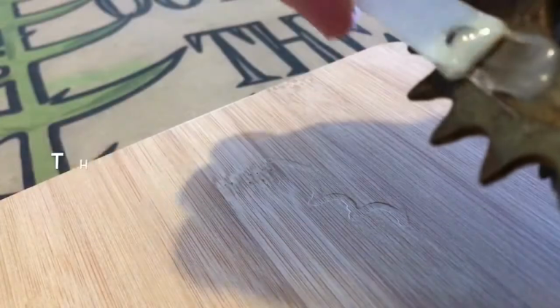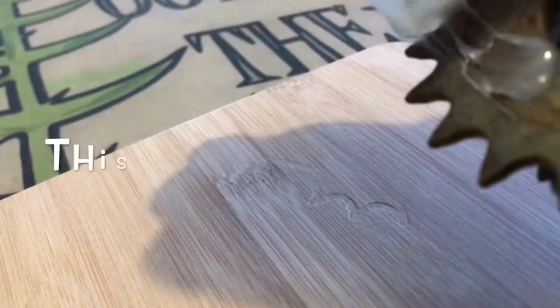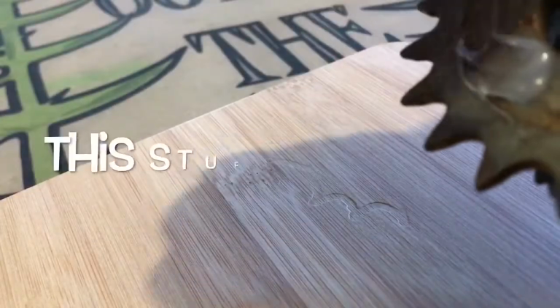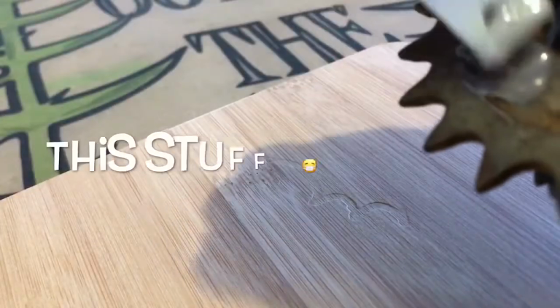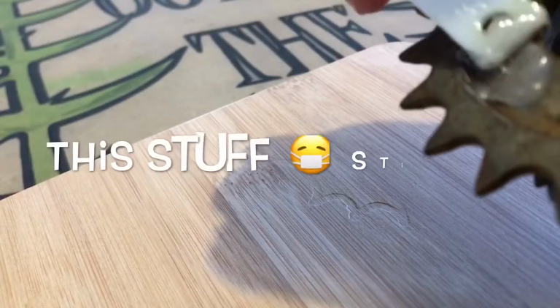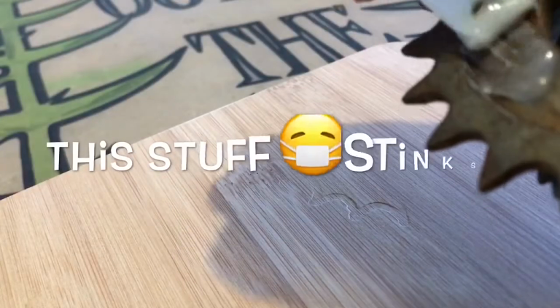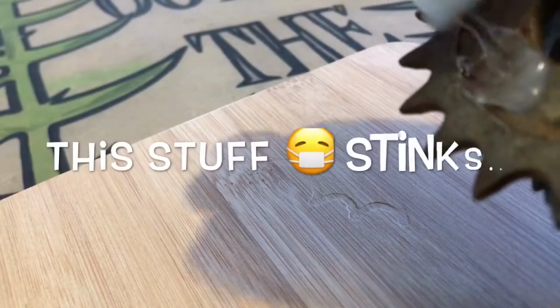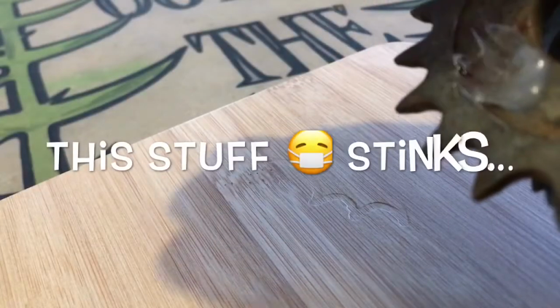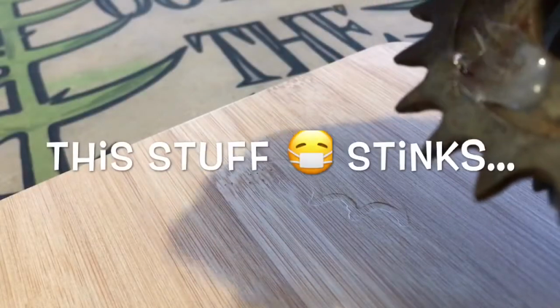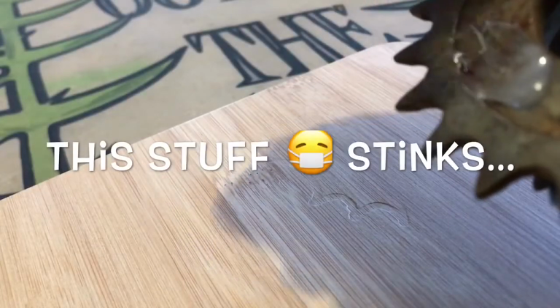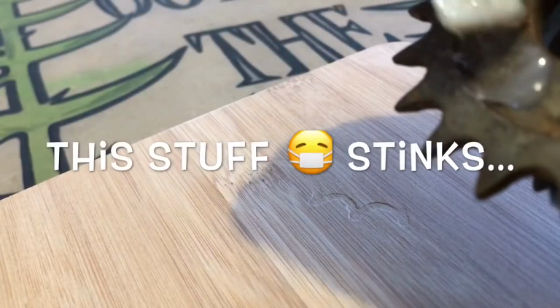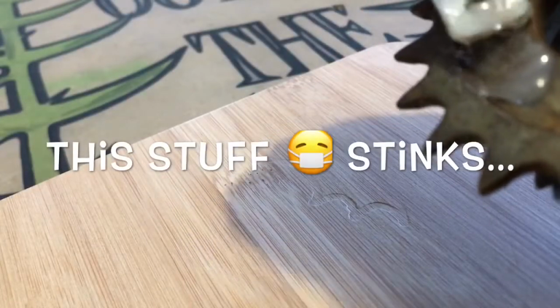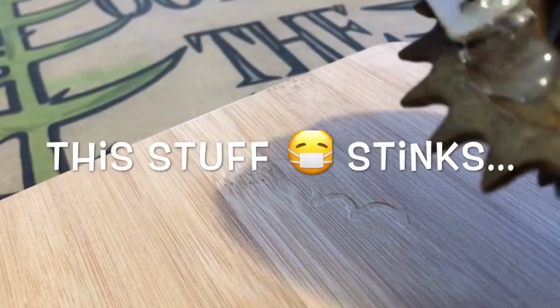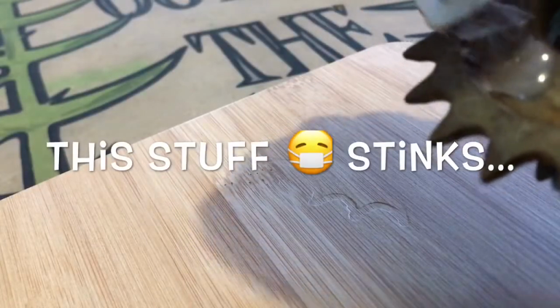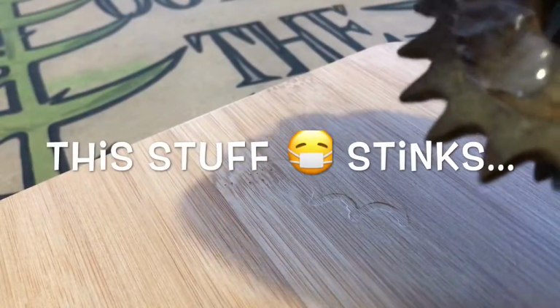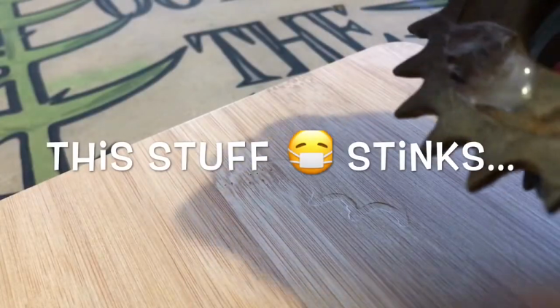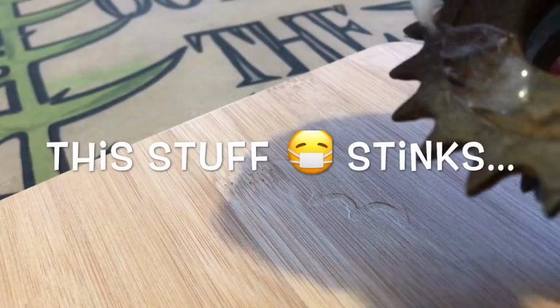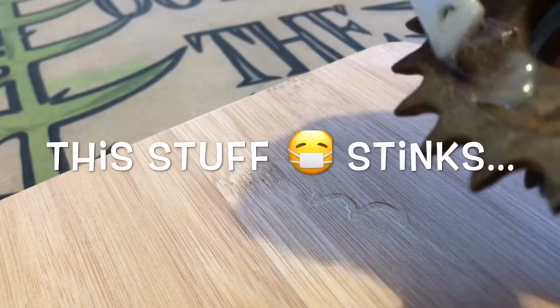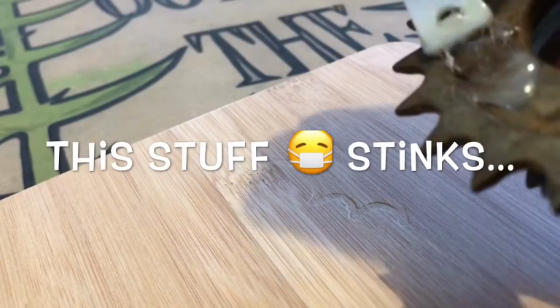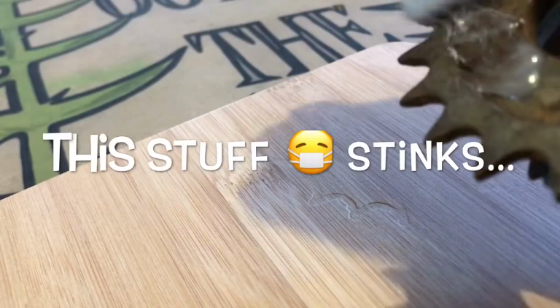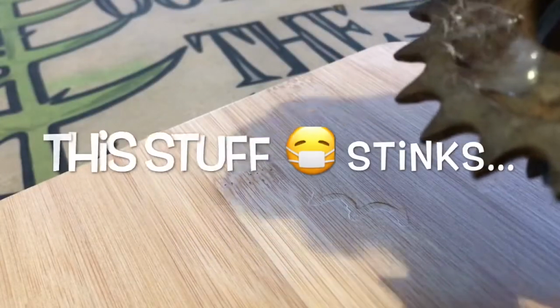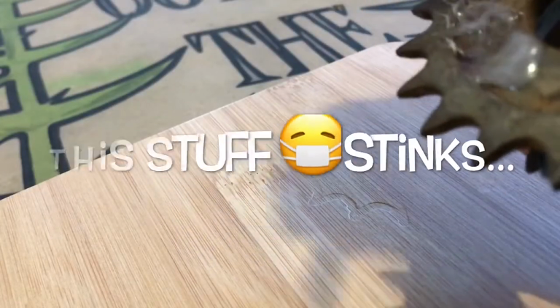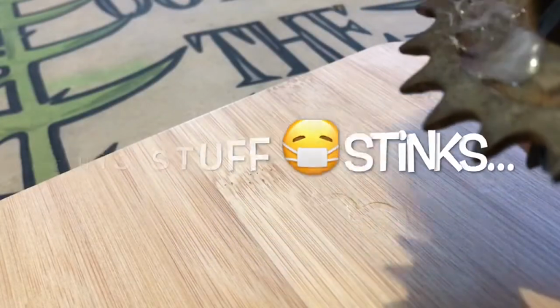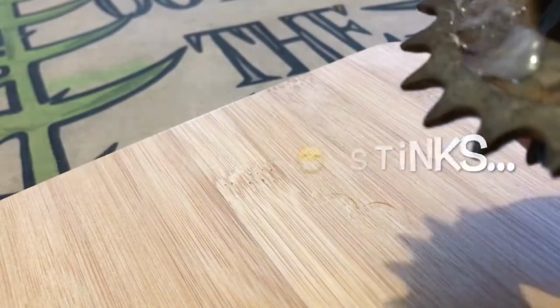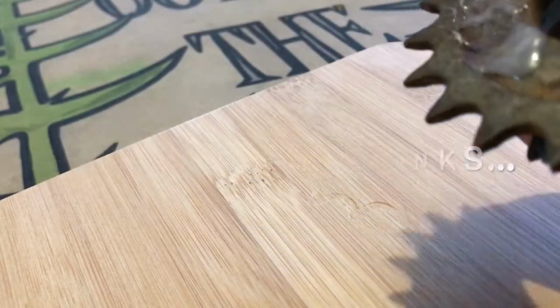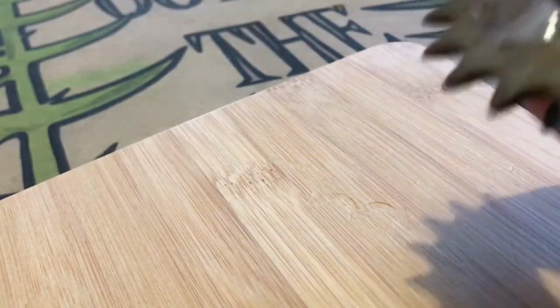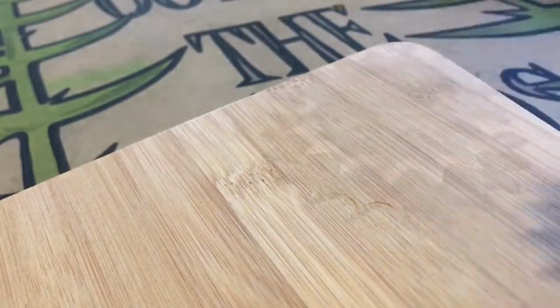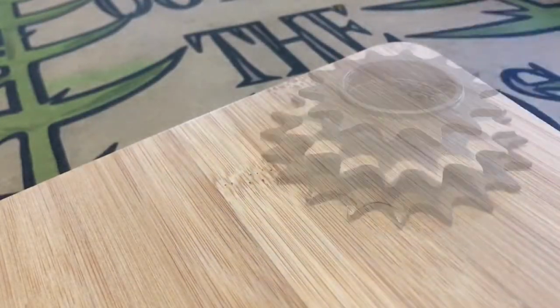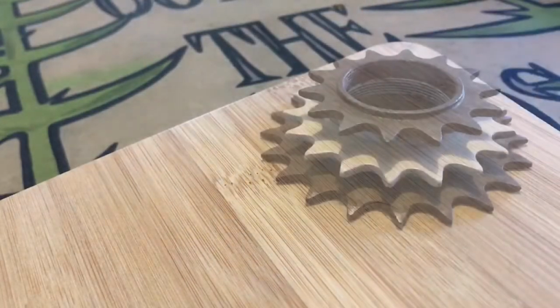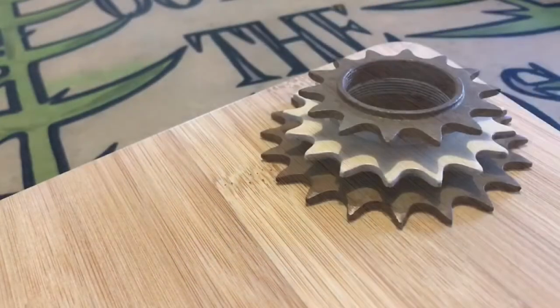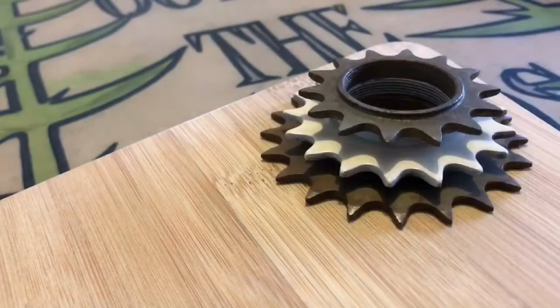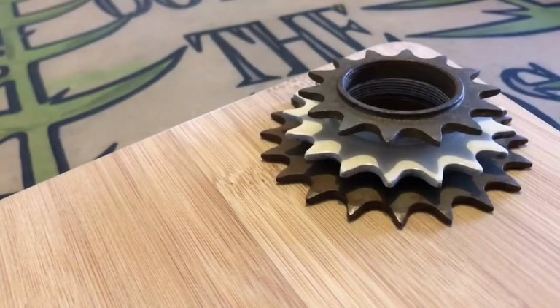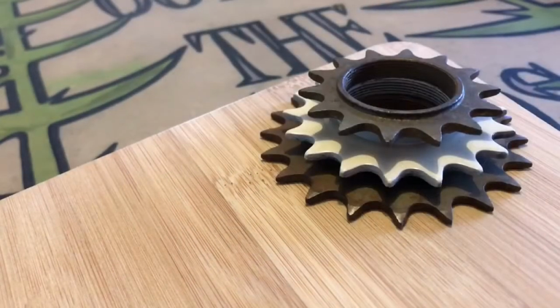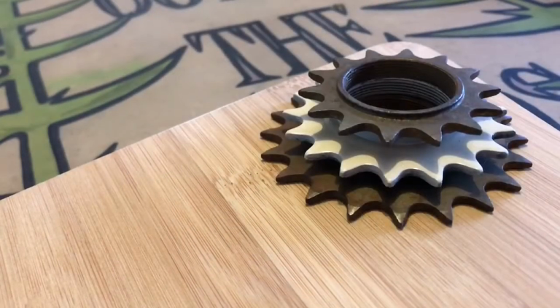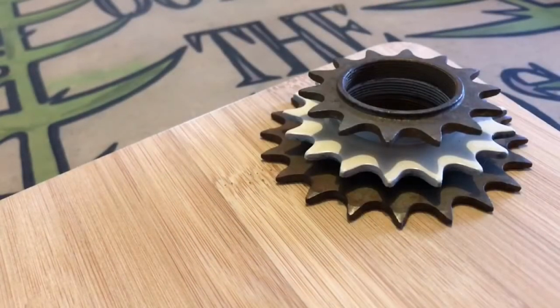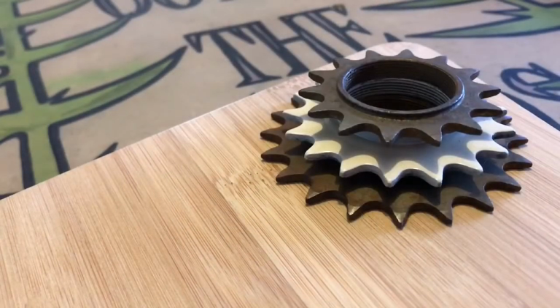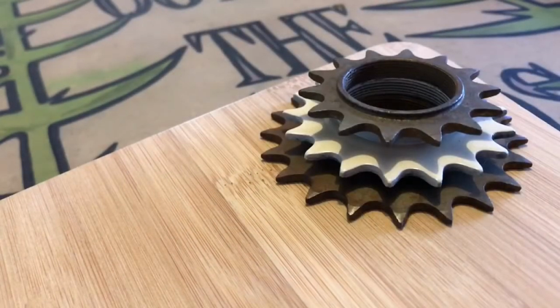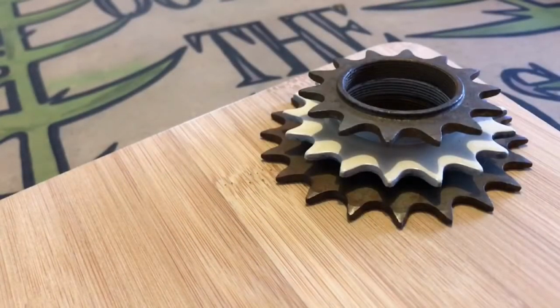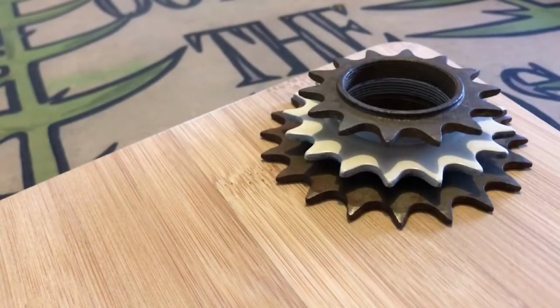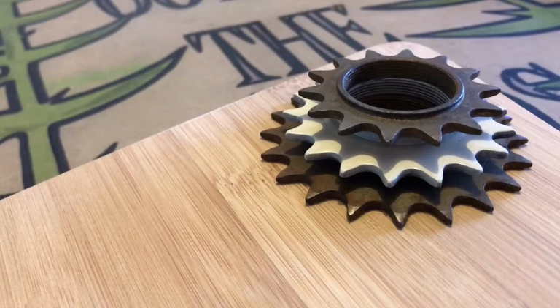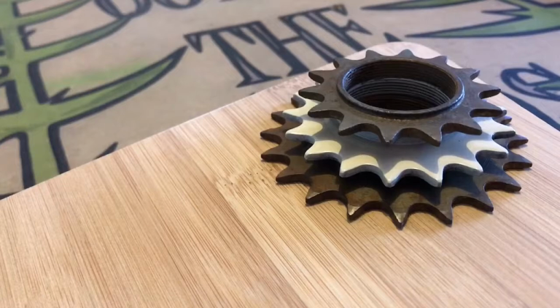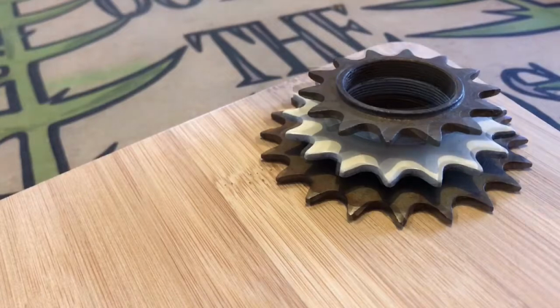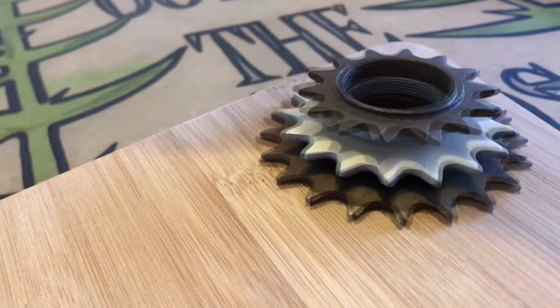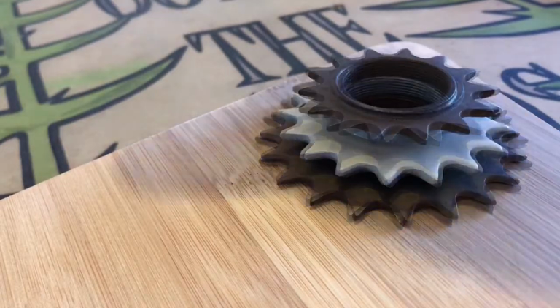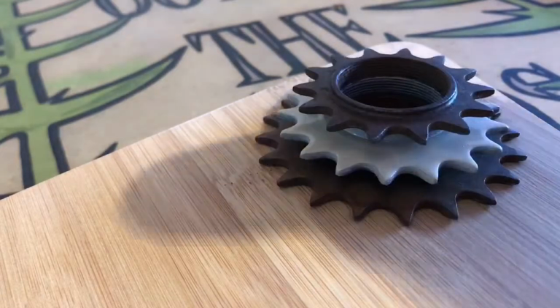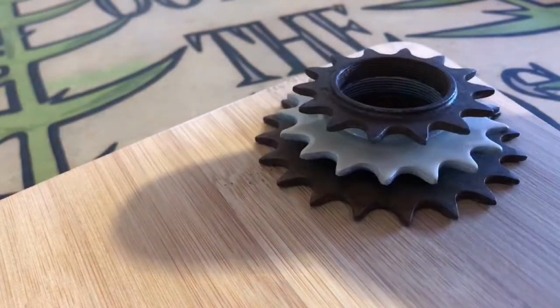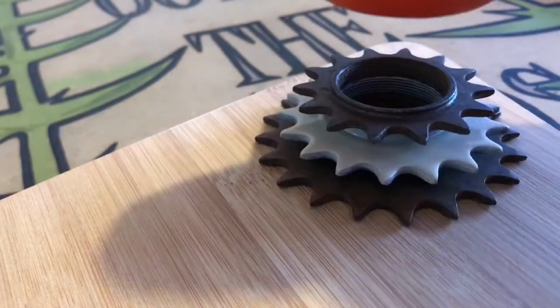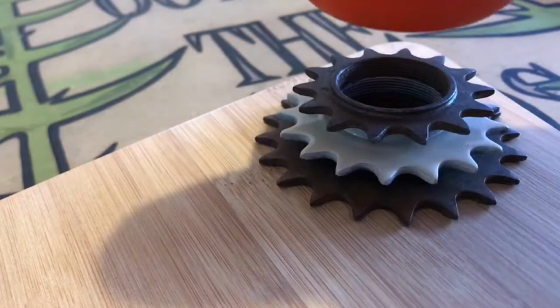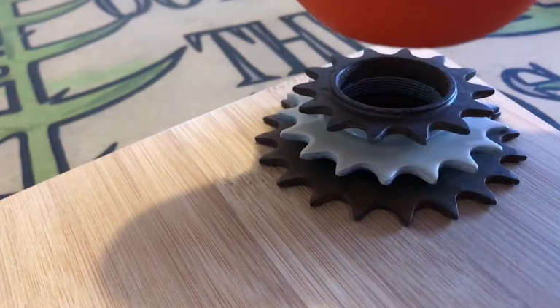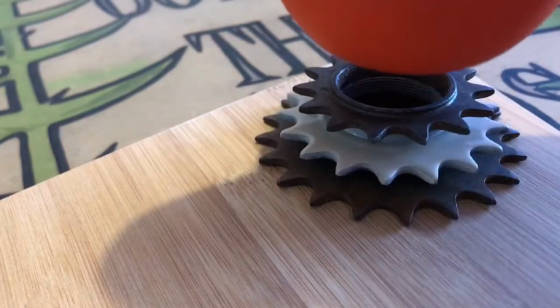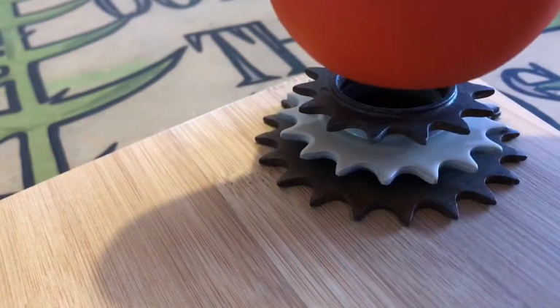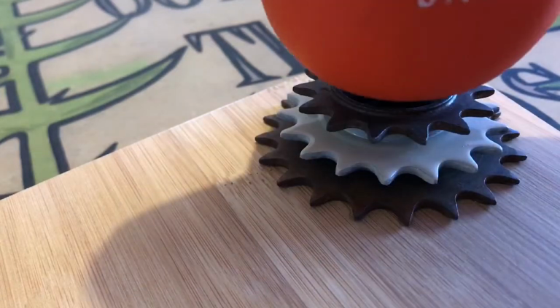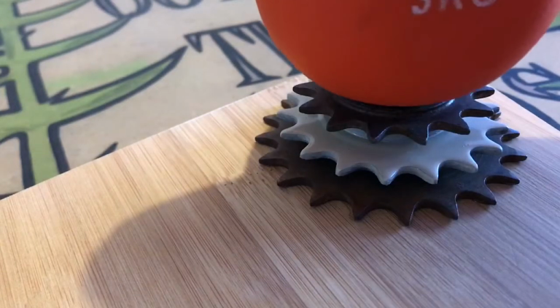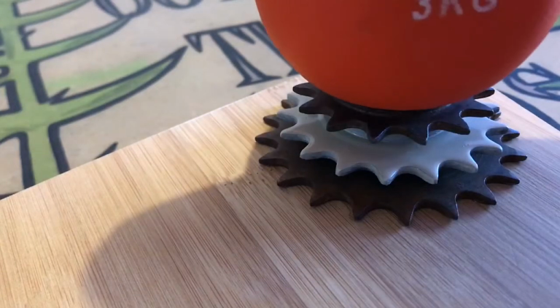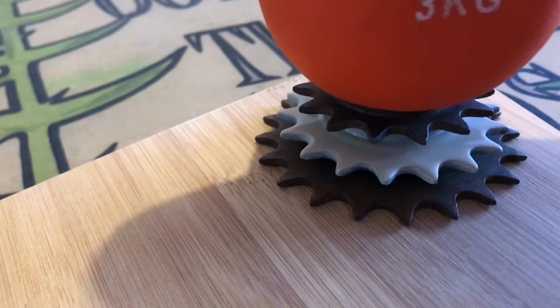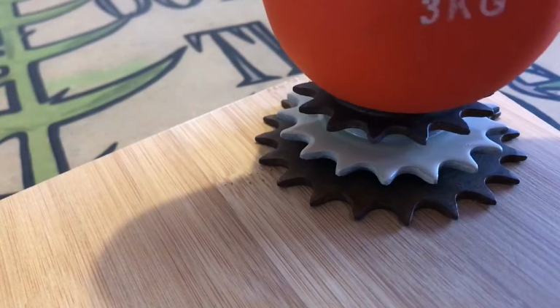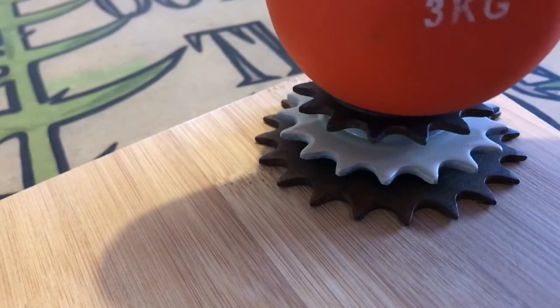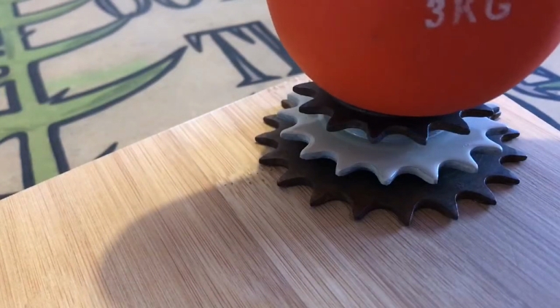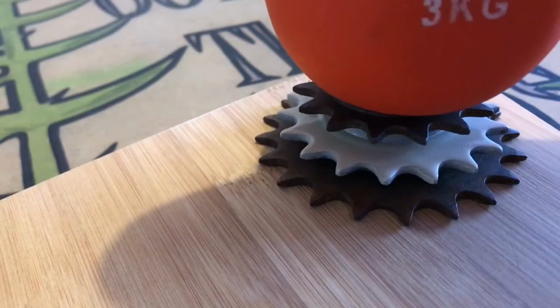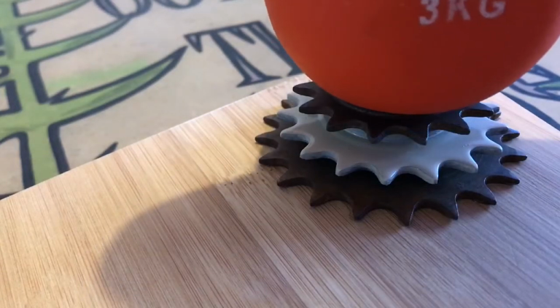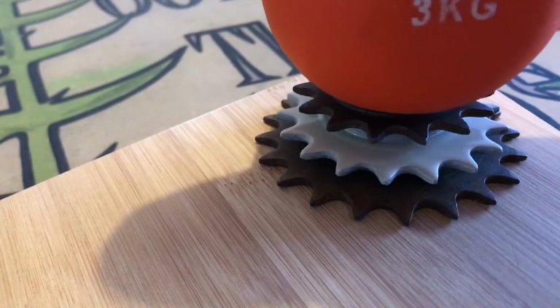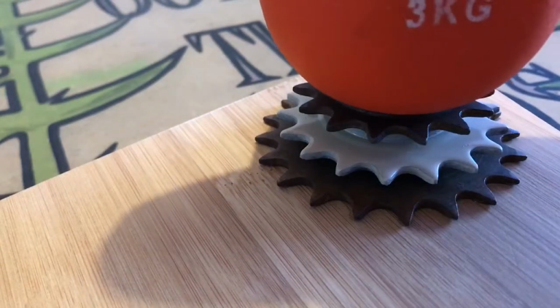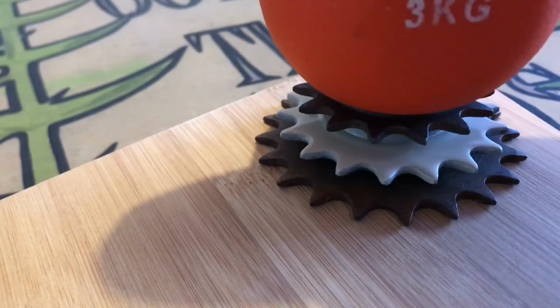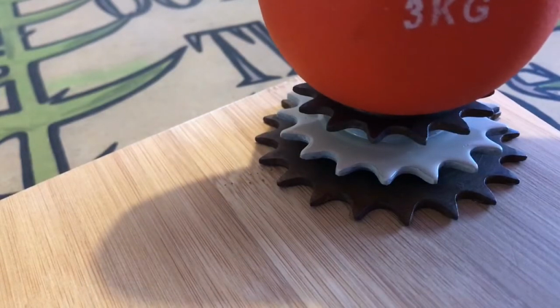I then mixed up some really stinky Araldite and bonded the cogs to the boards. It might stink but it's a fantastically good glue.